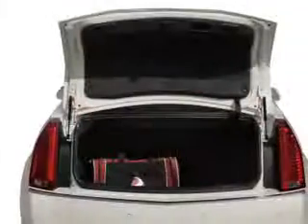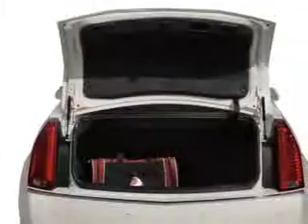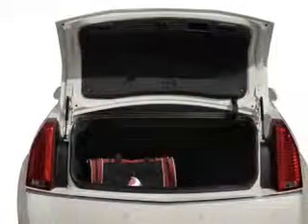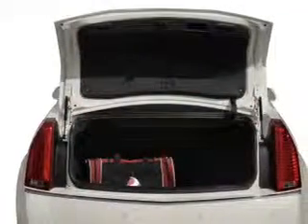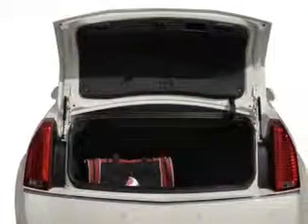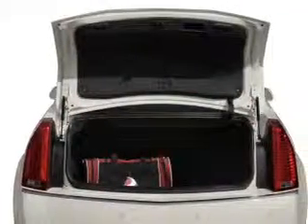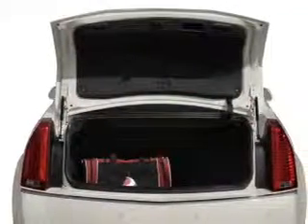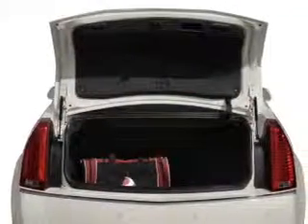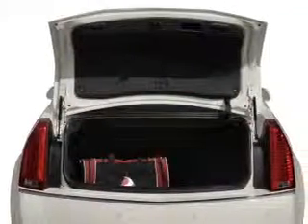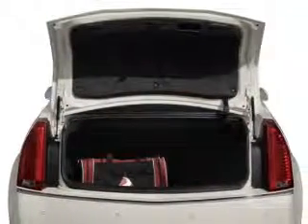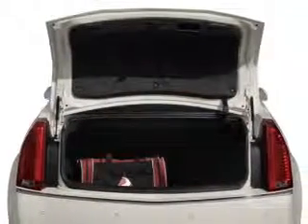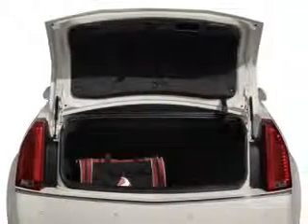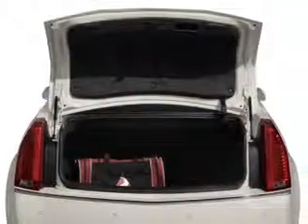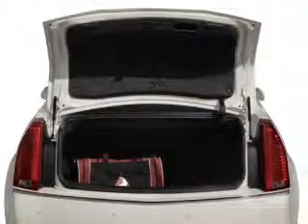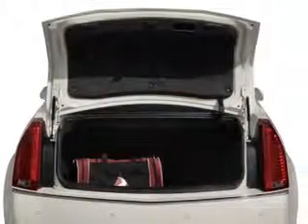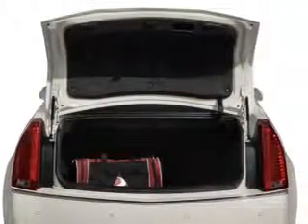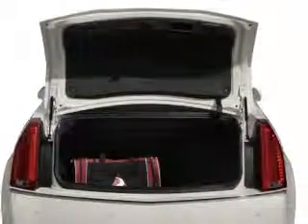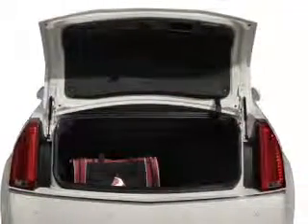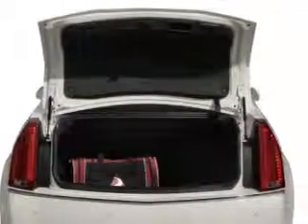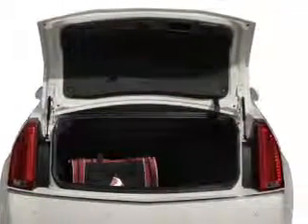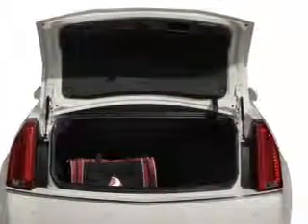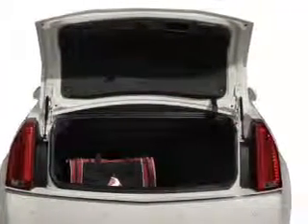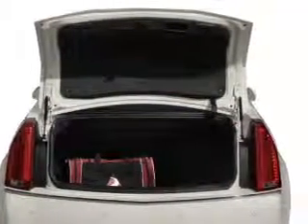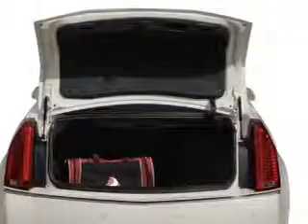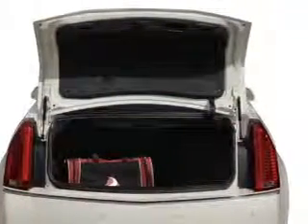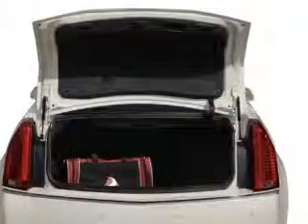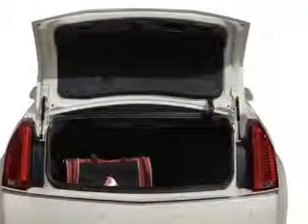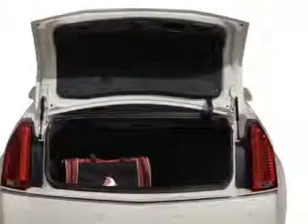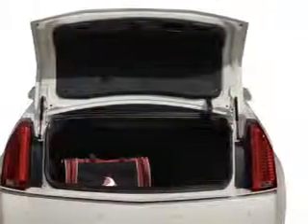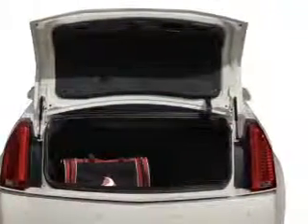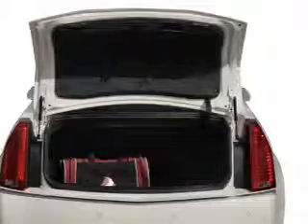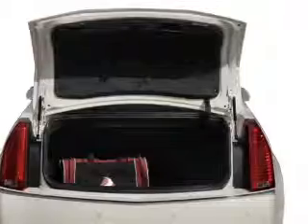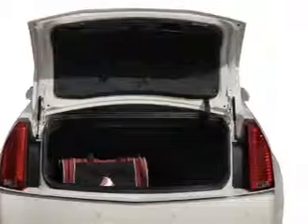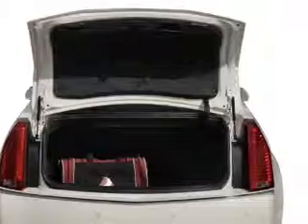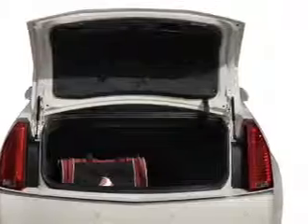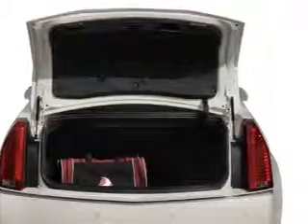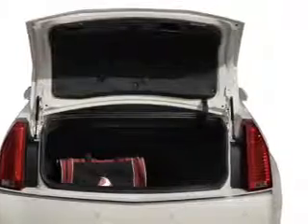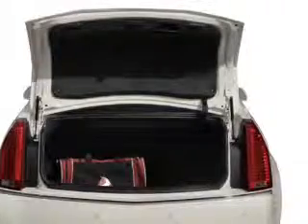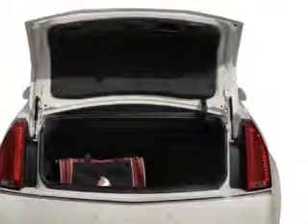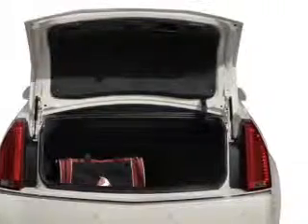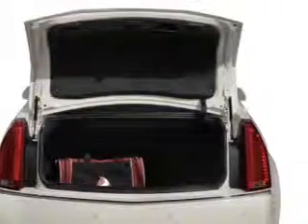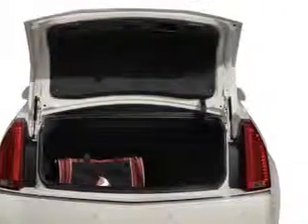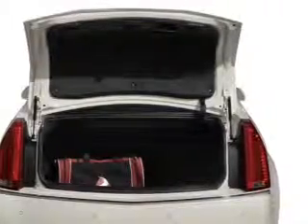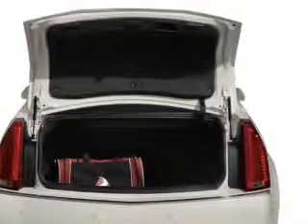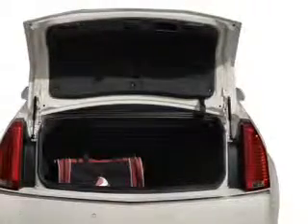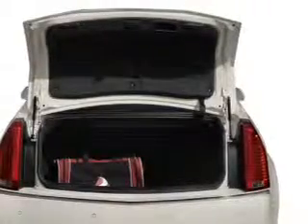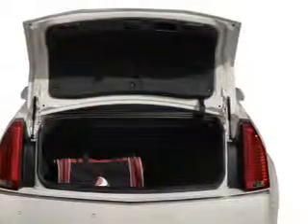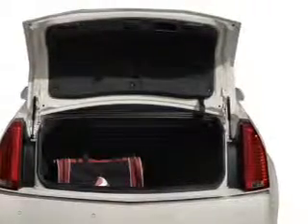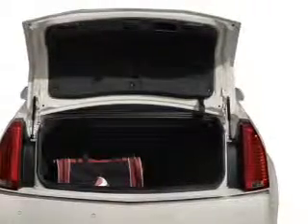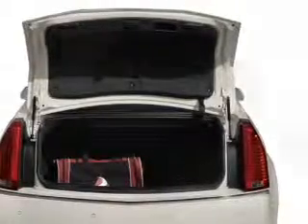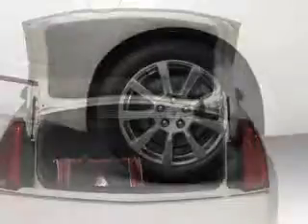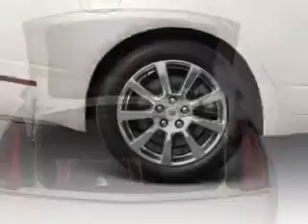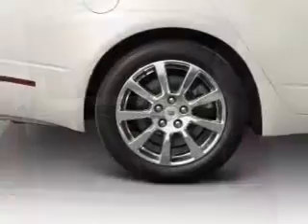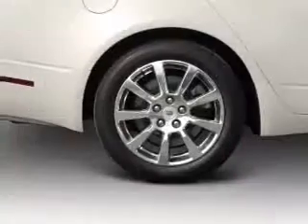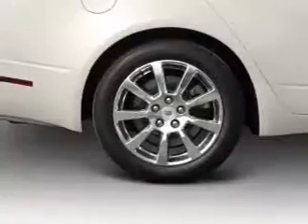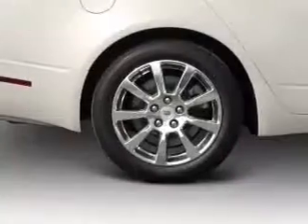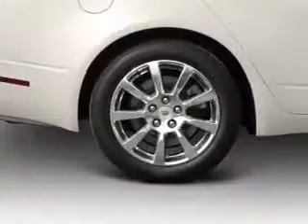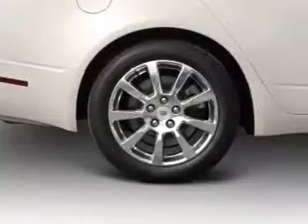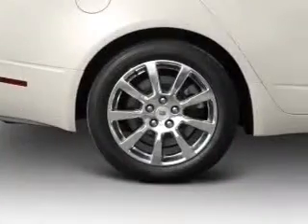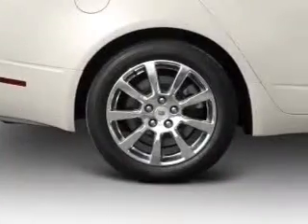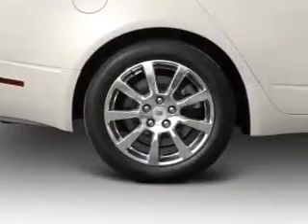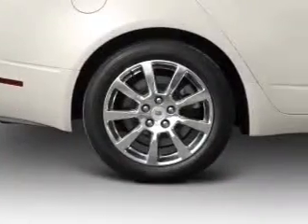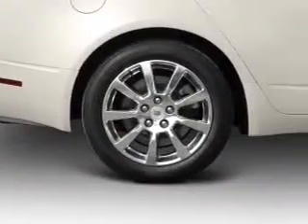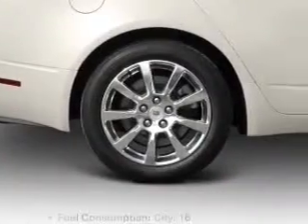A premium sound system is just one of the benefits of owning this vehicle. Brake safely with the anti-lock braking system.